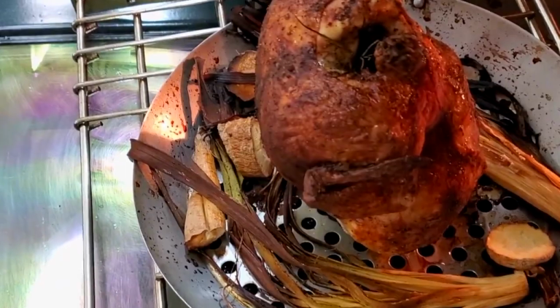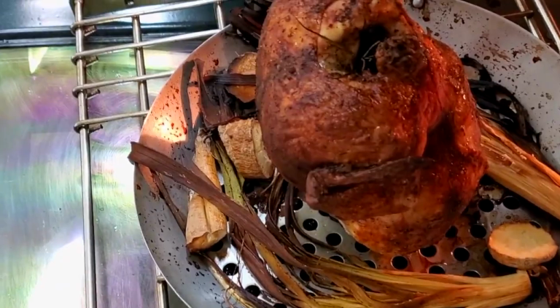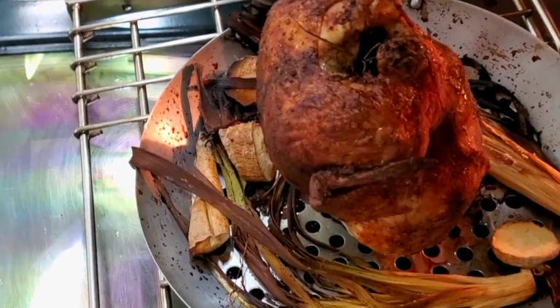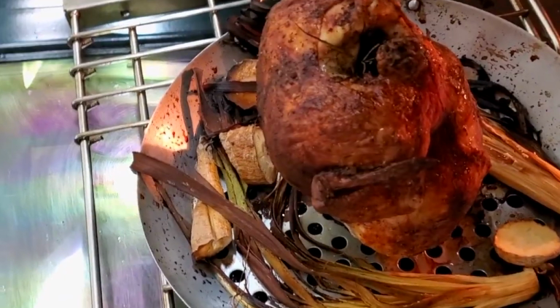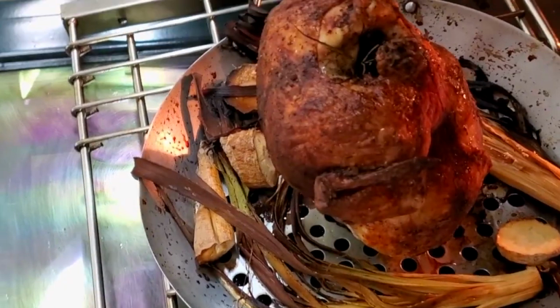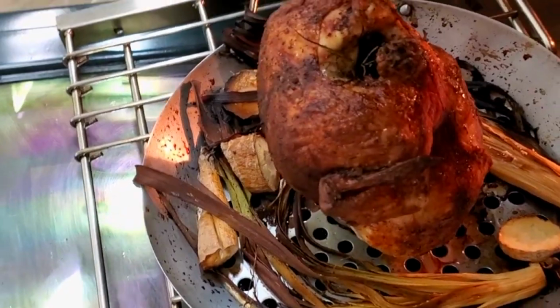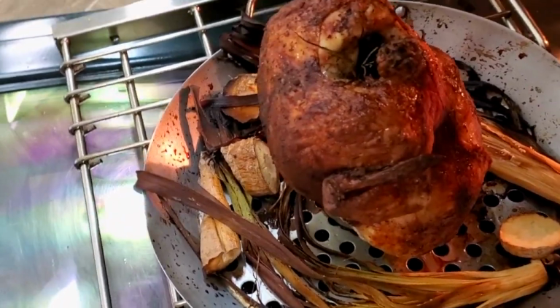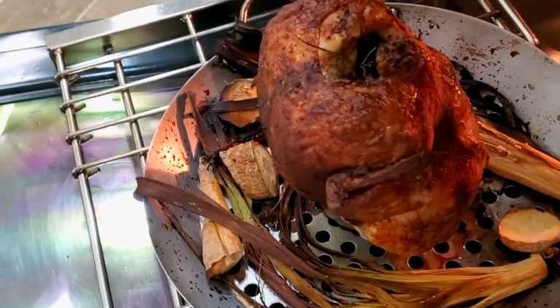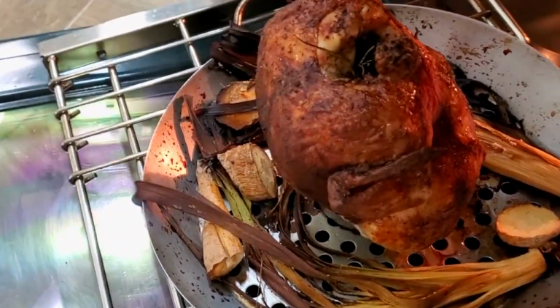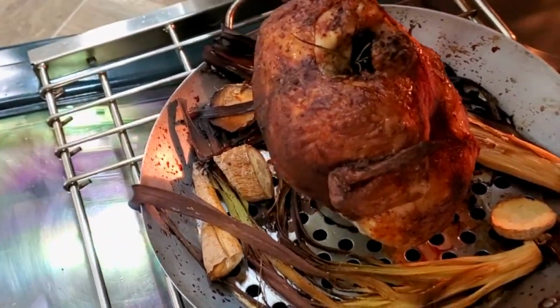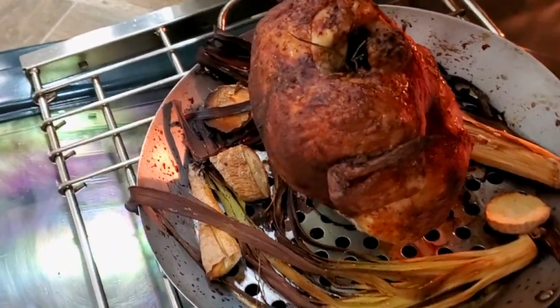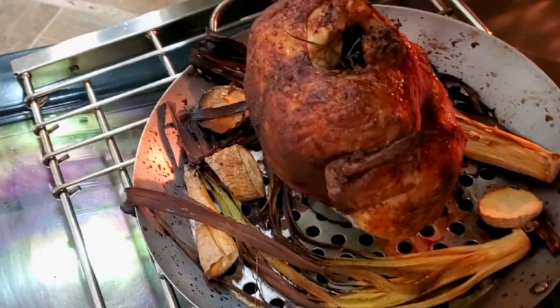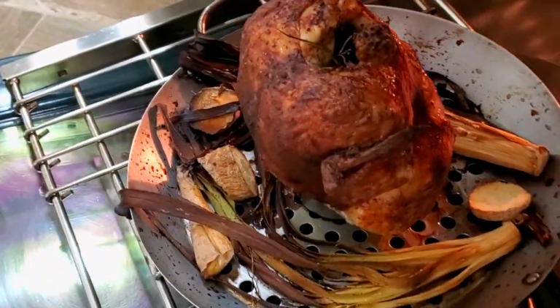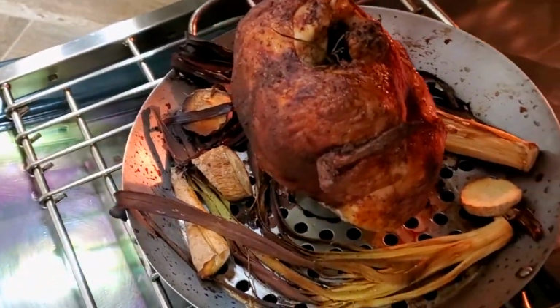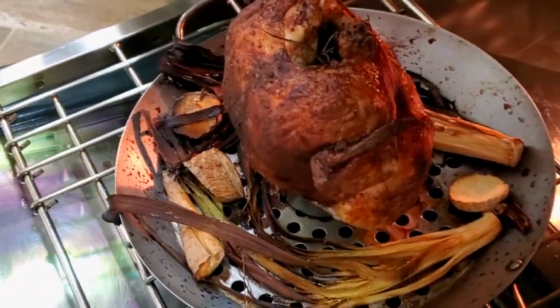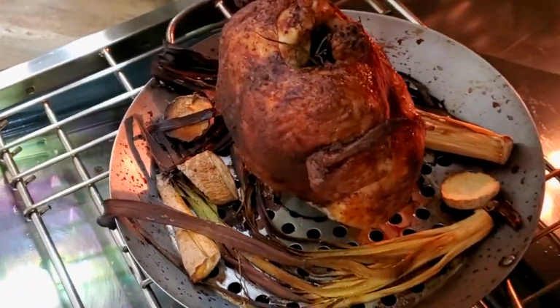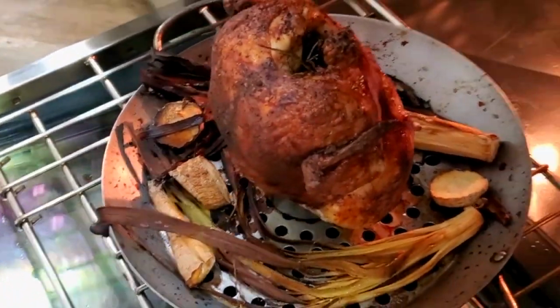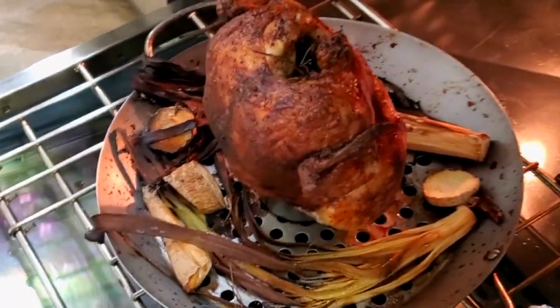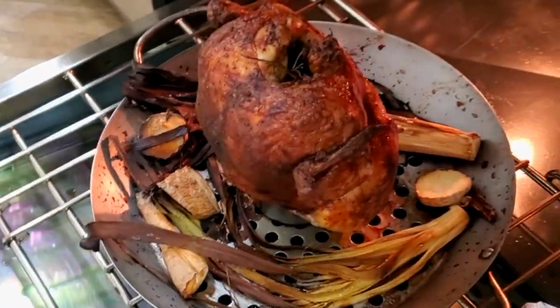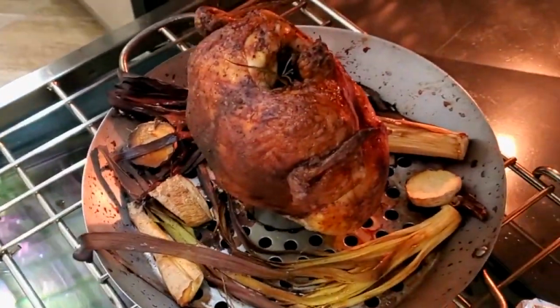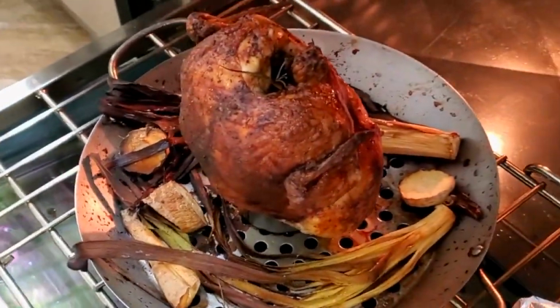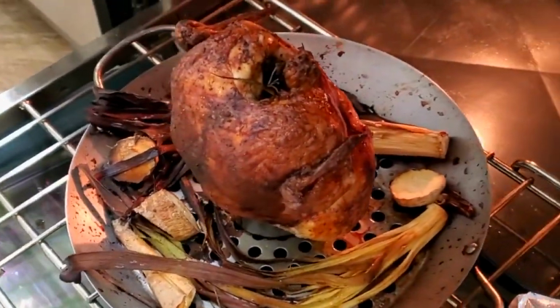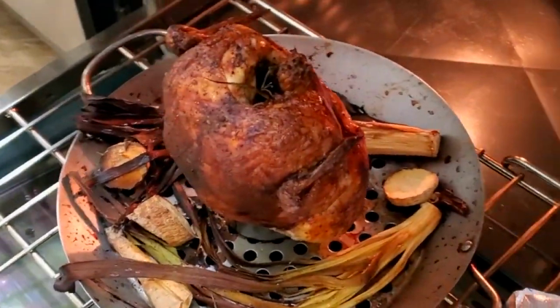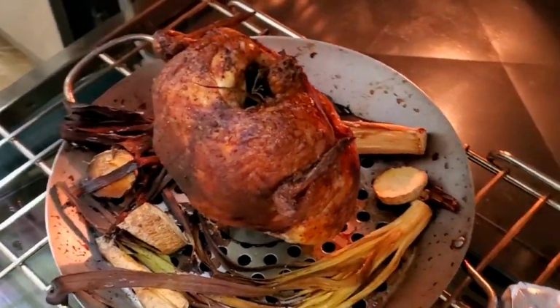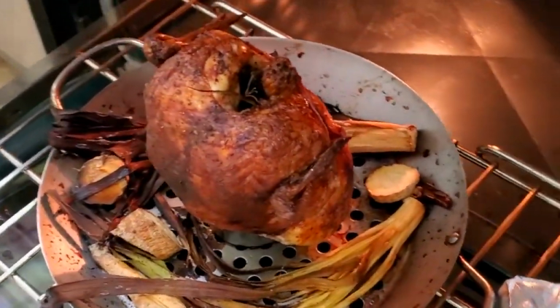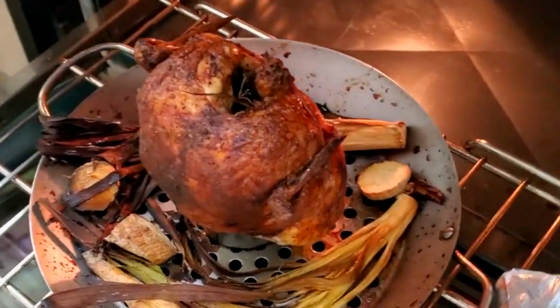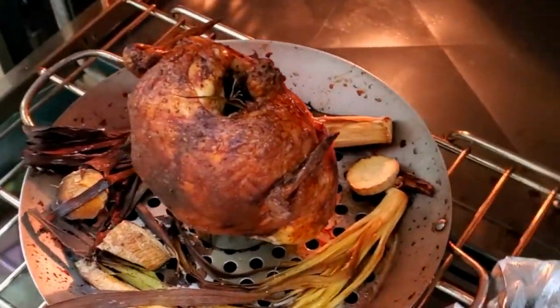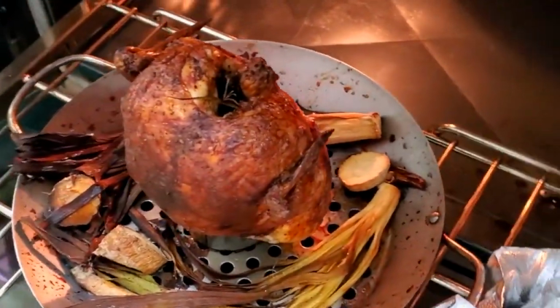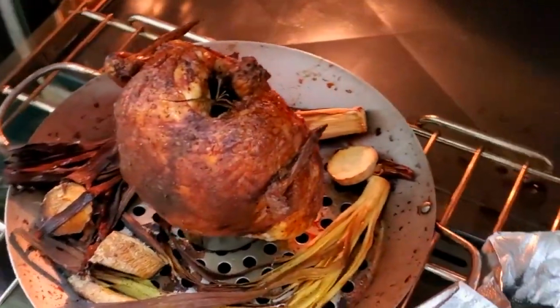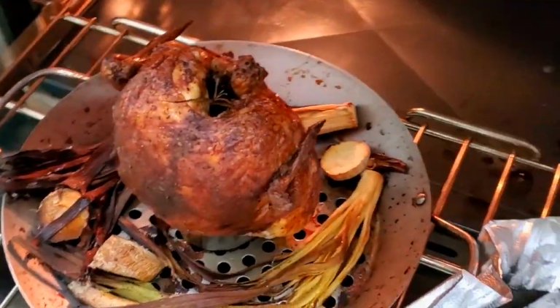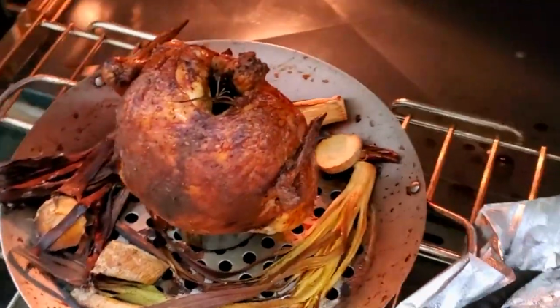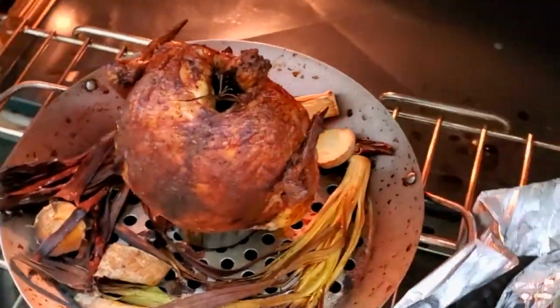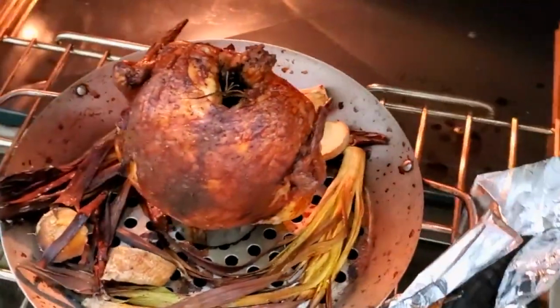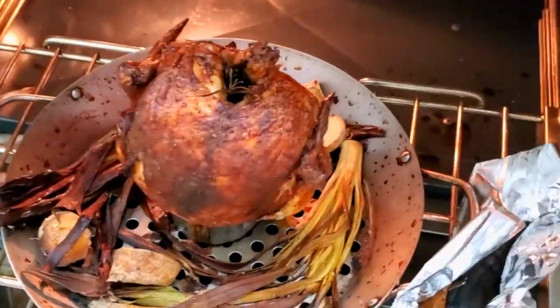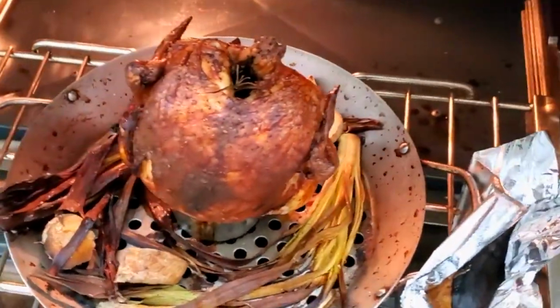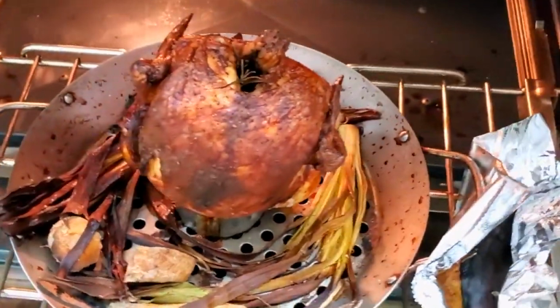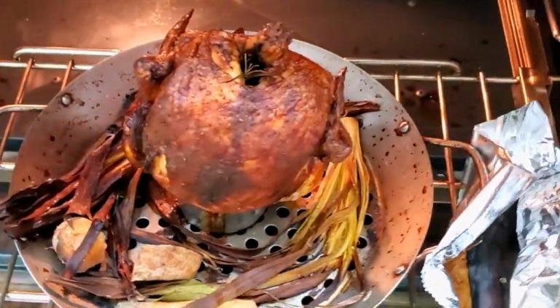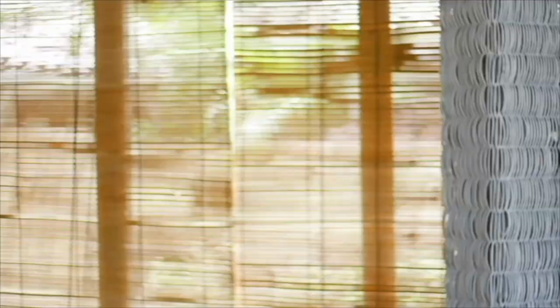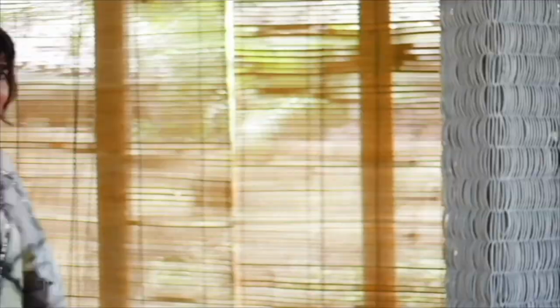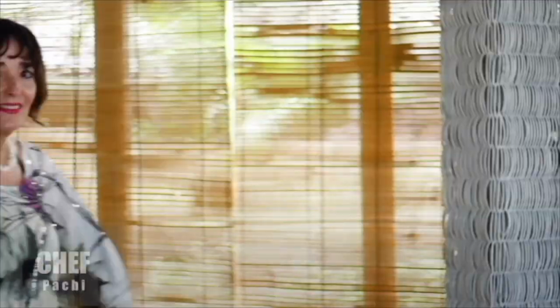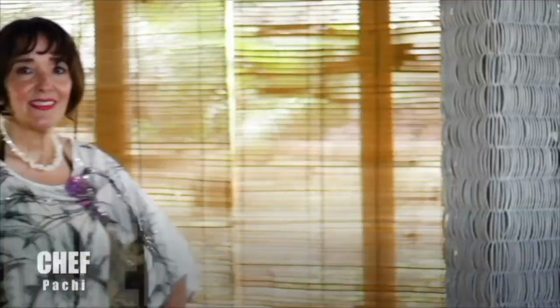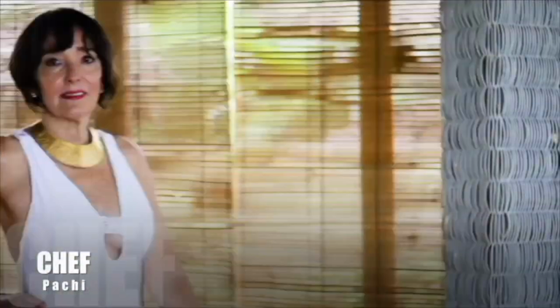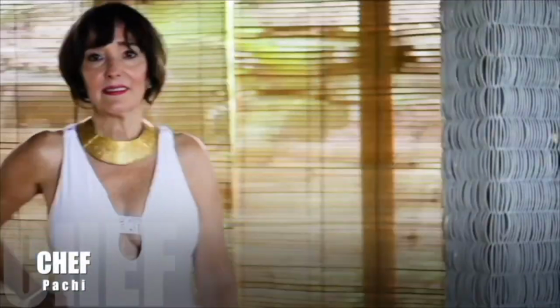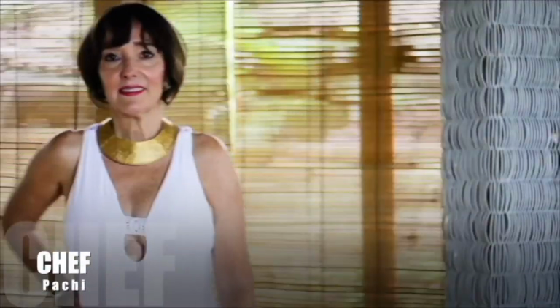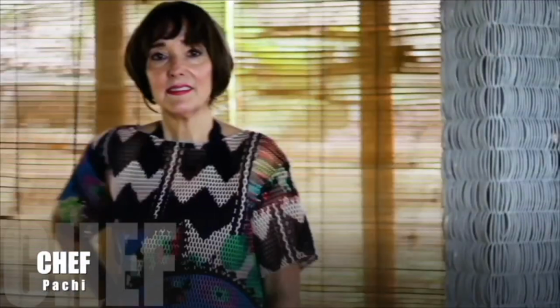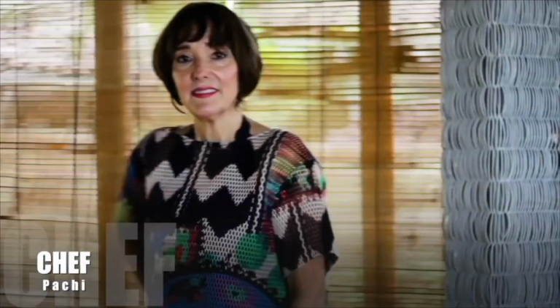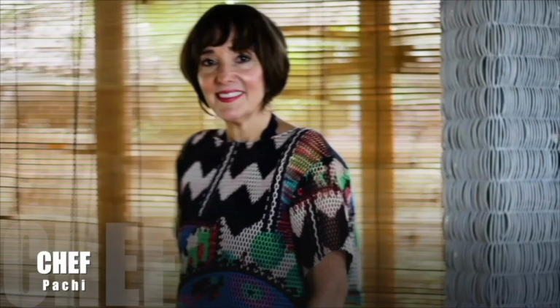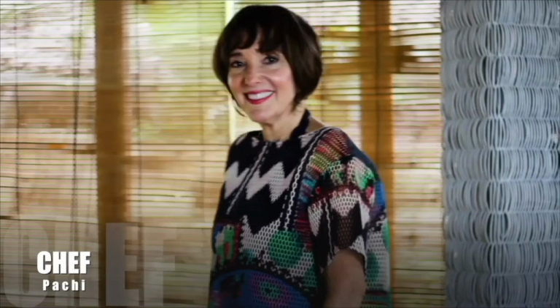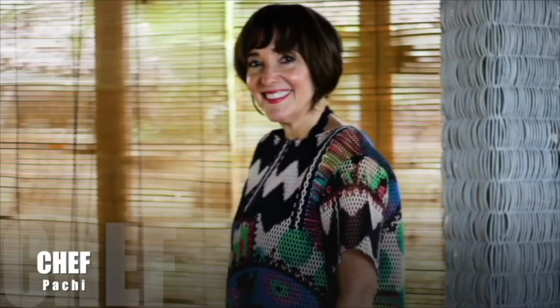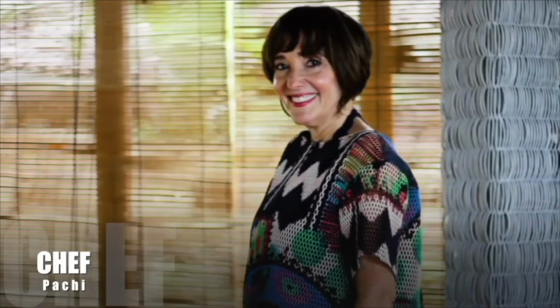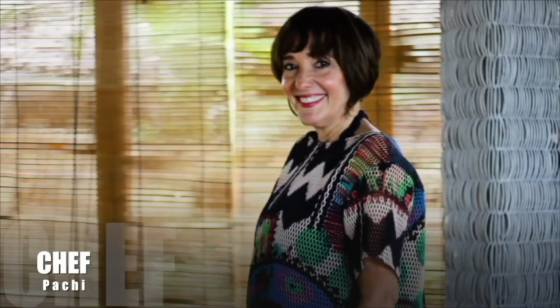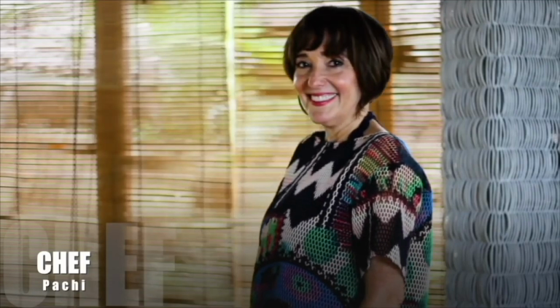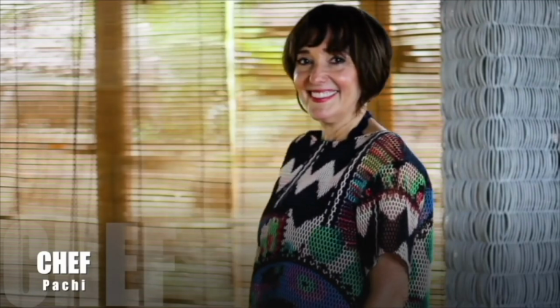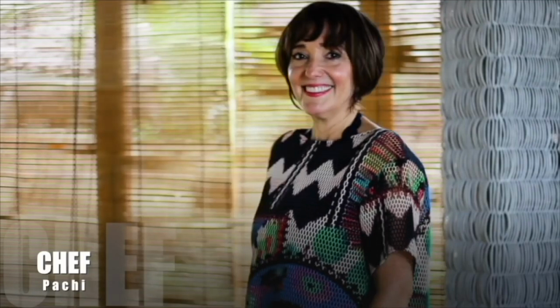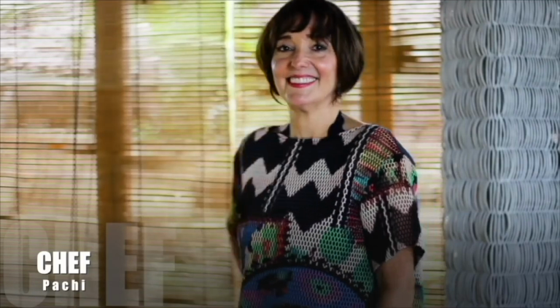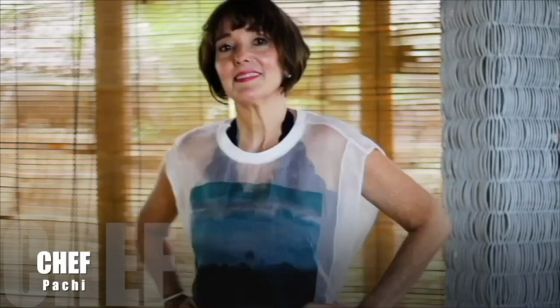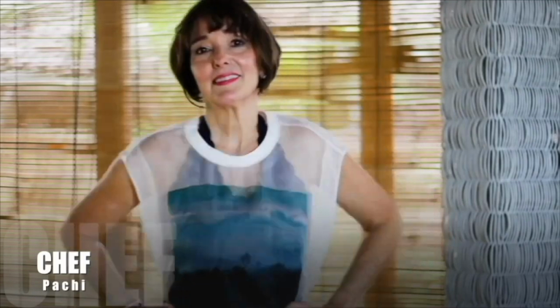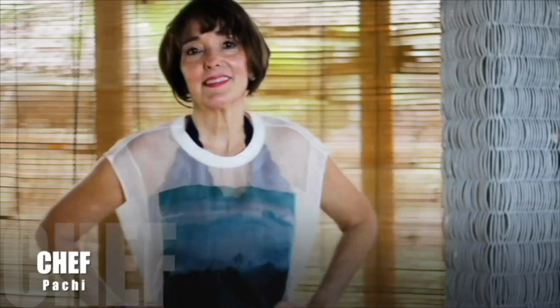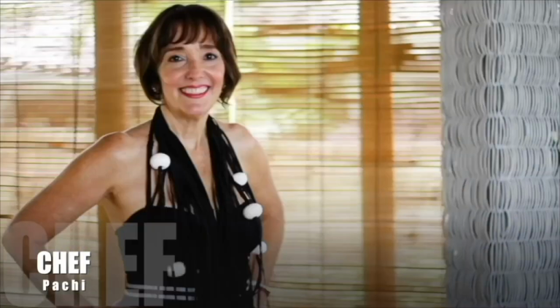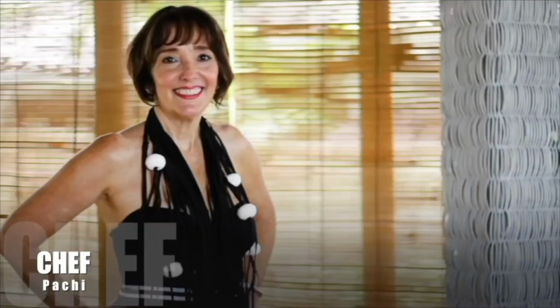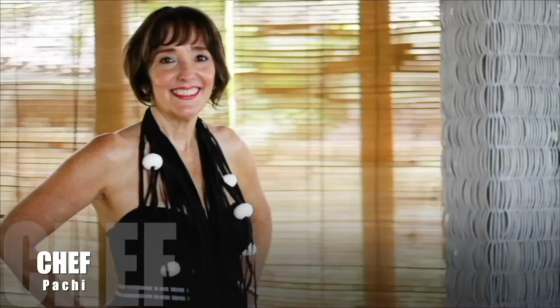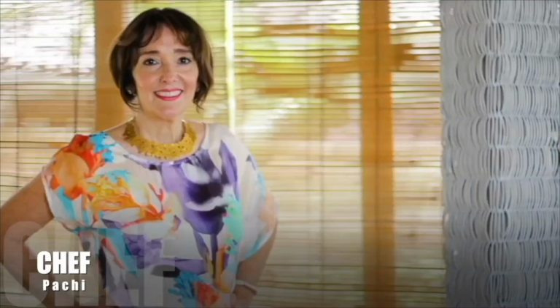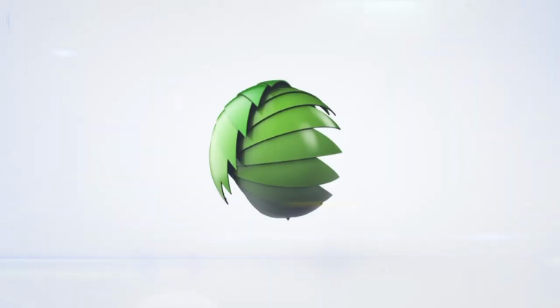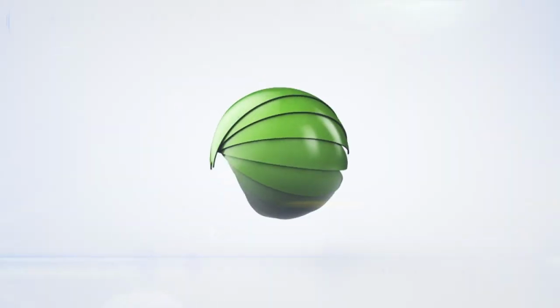Home roasted barbecue chicken. Eat delicious and lose weight with Chef Pachi.